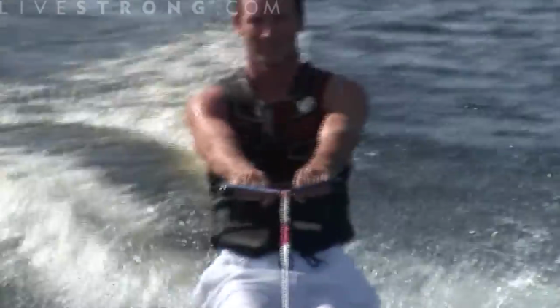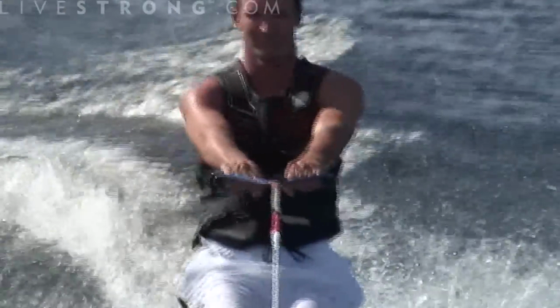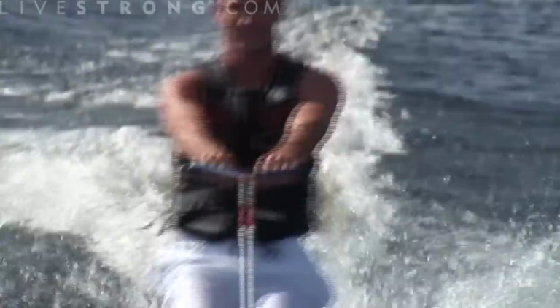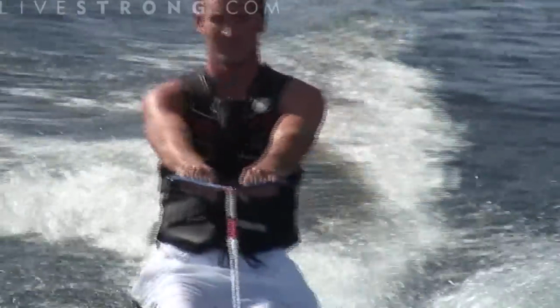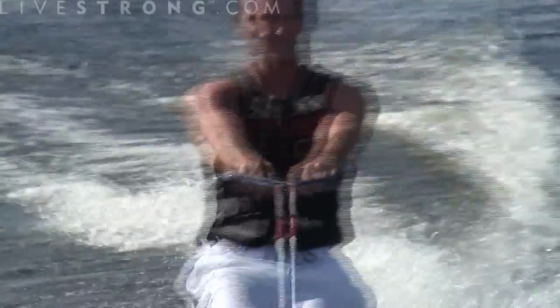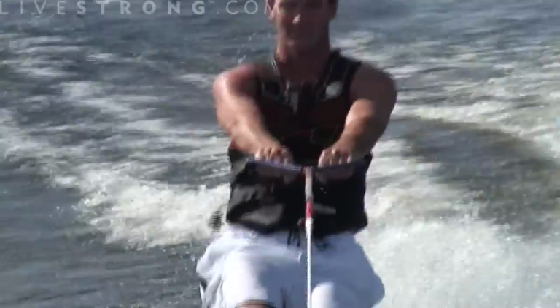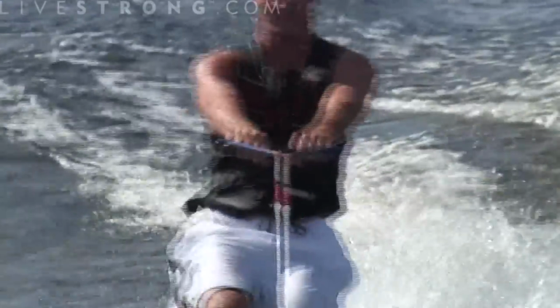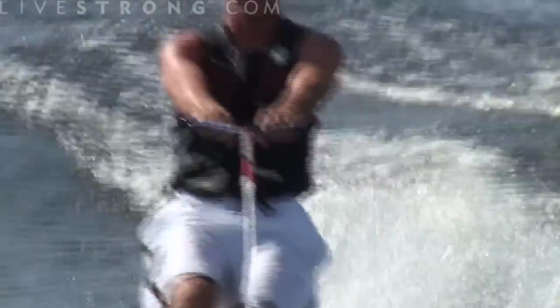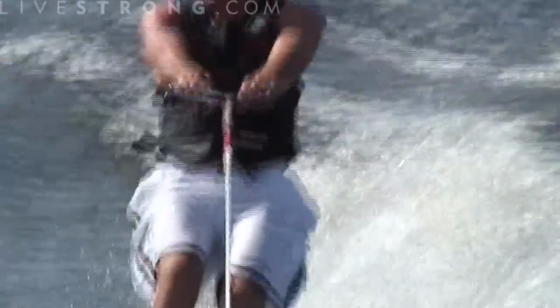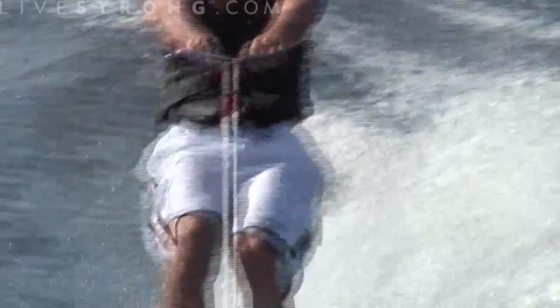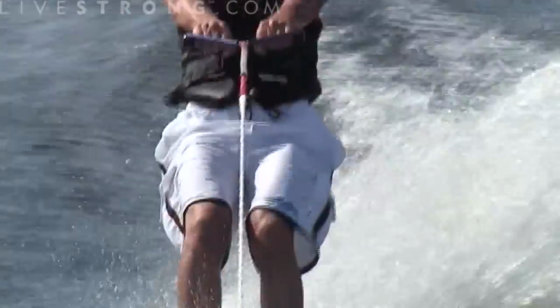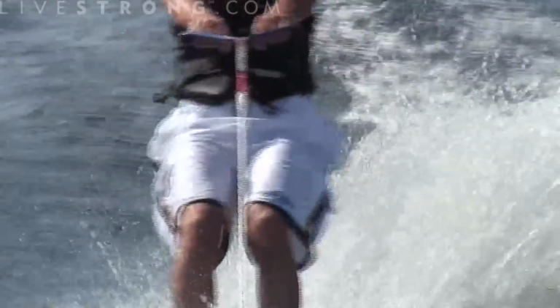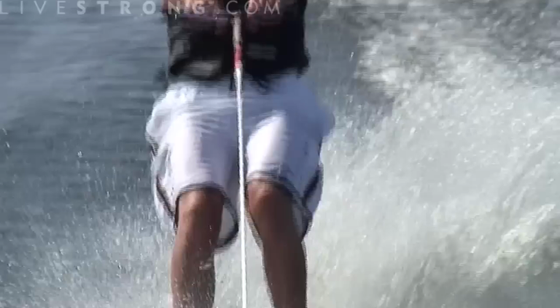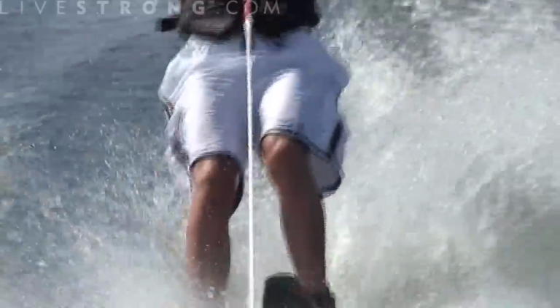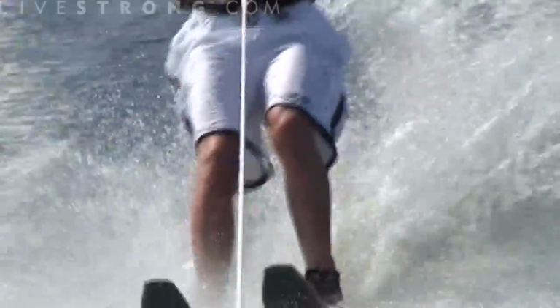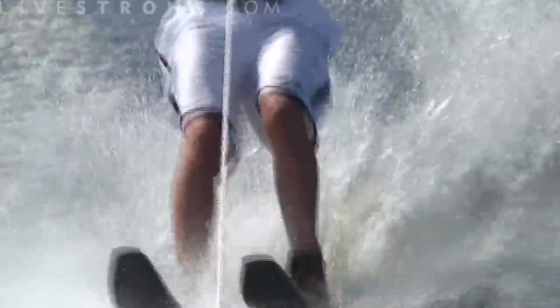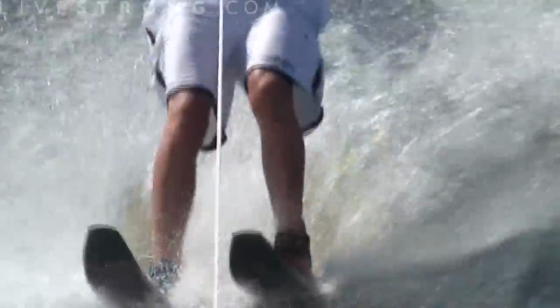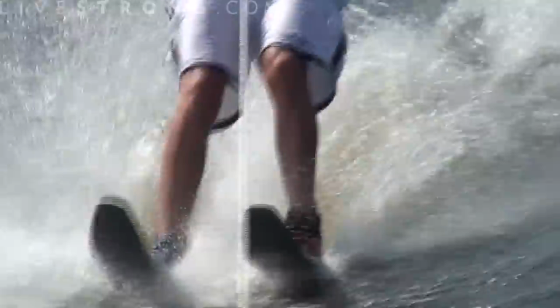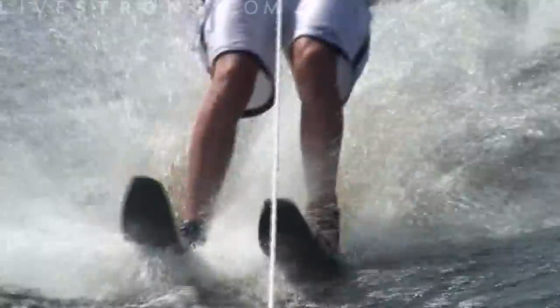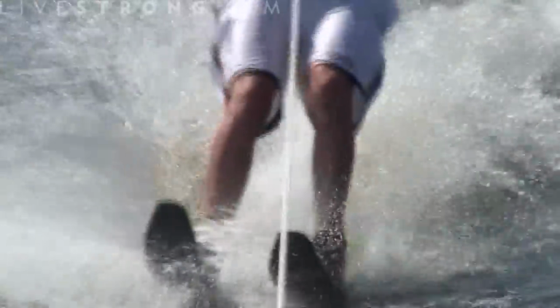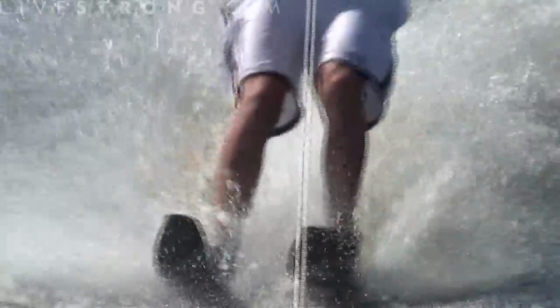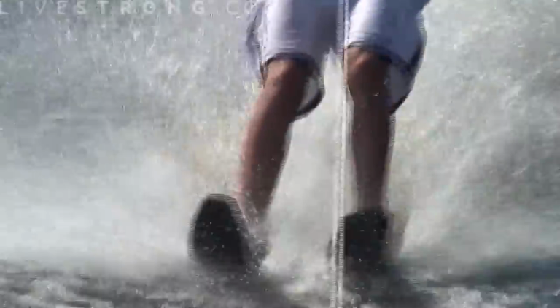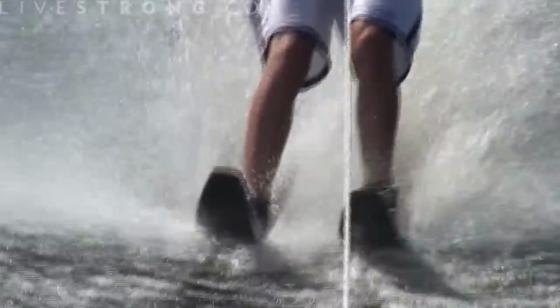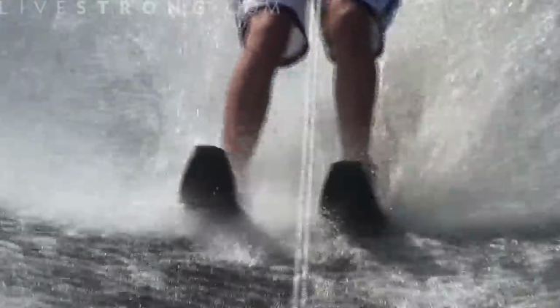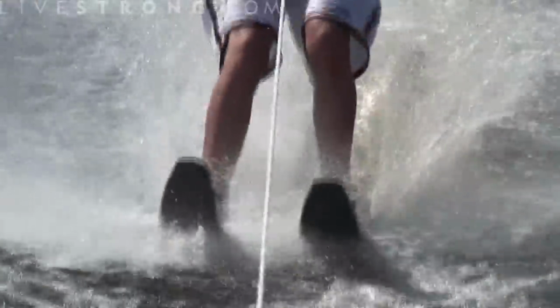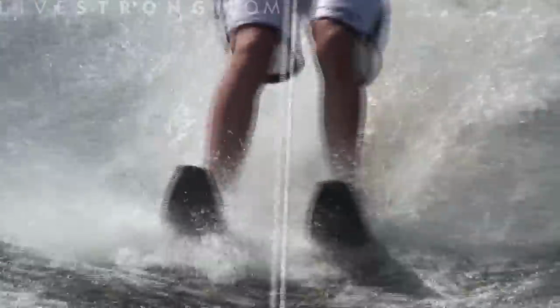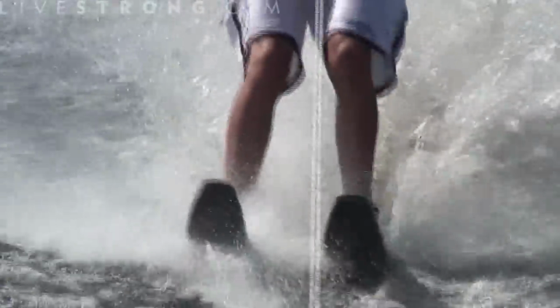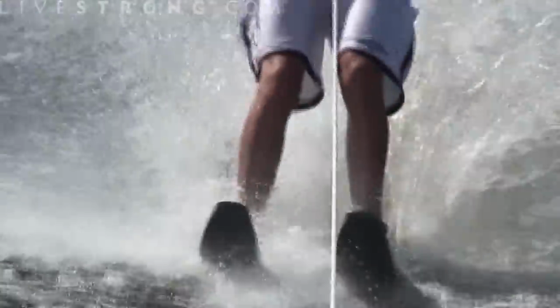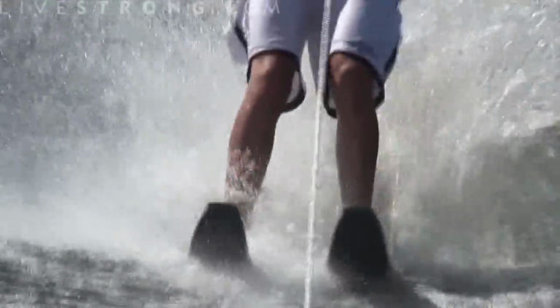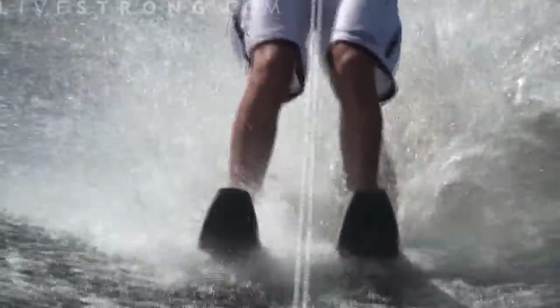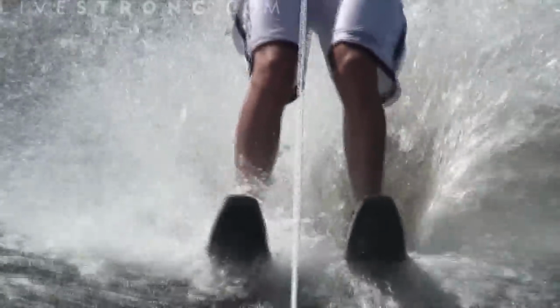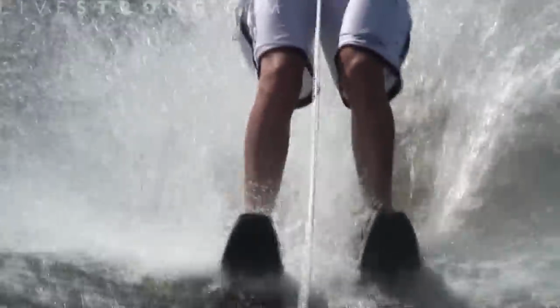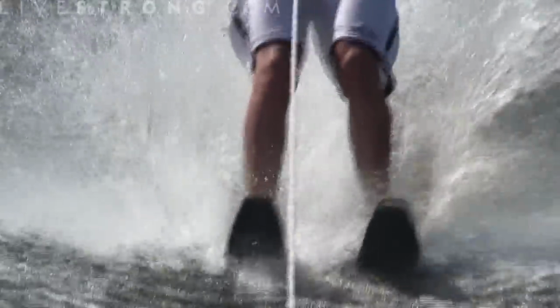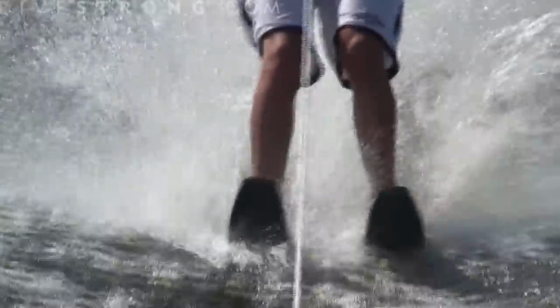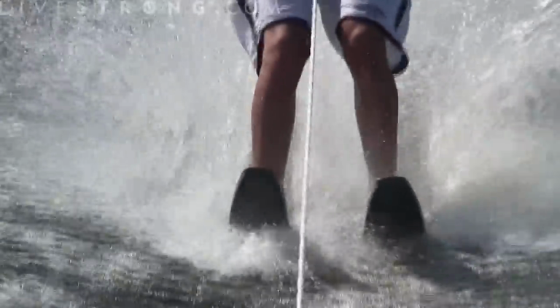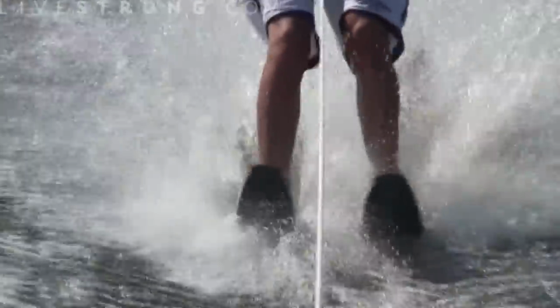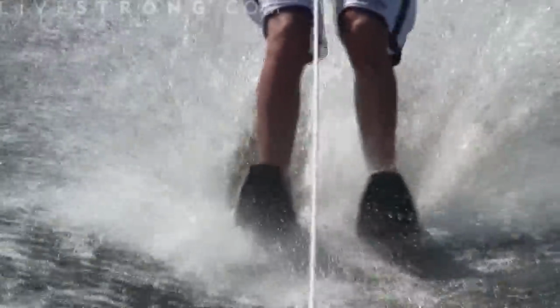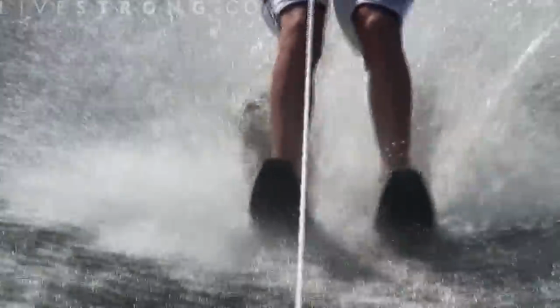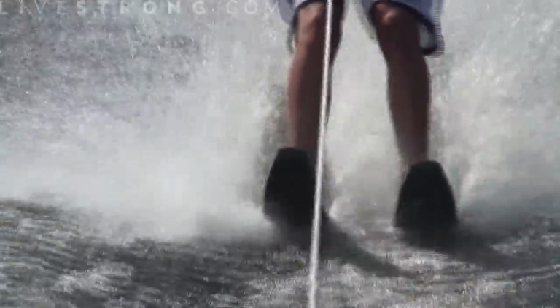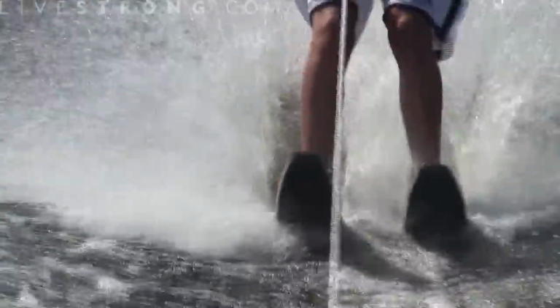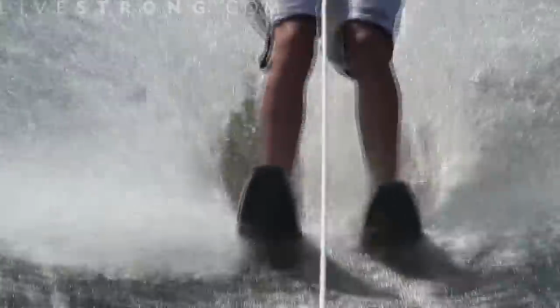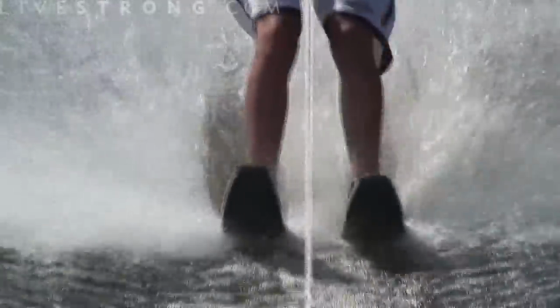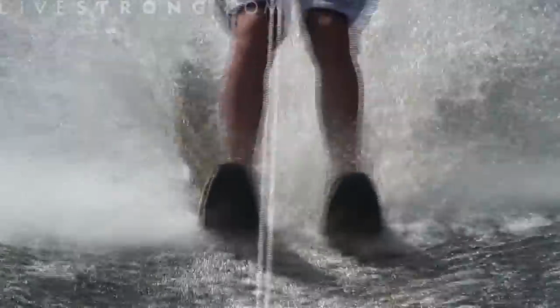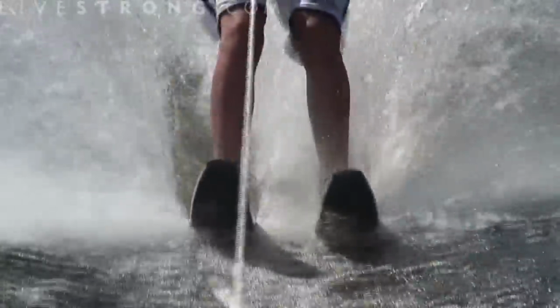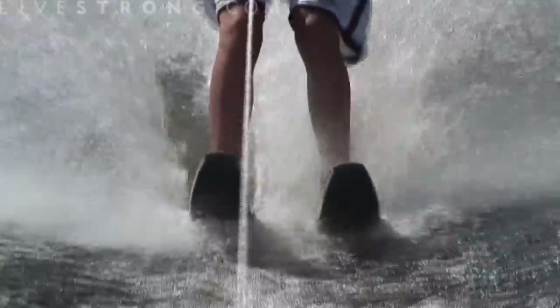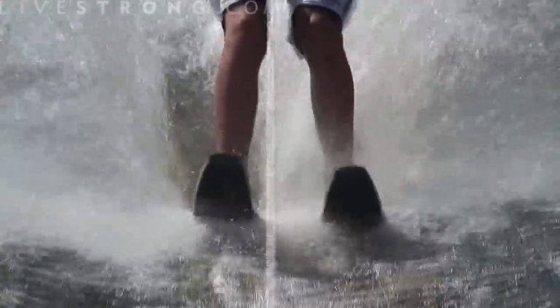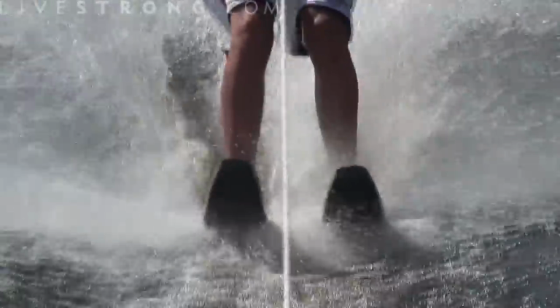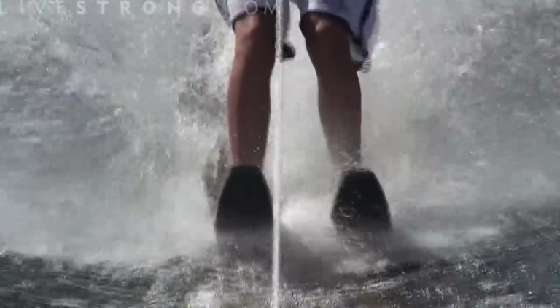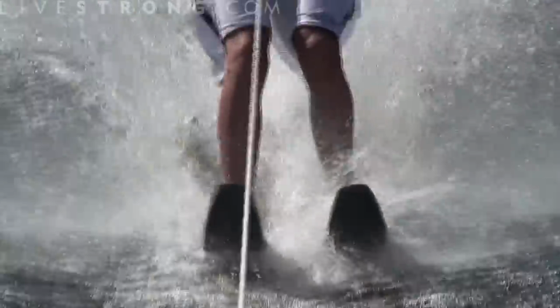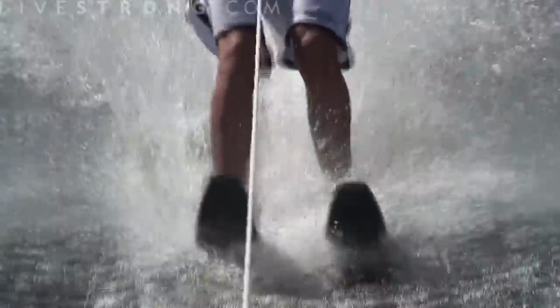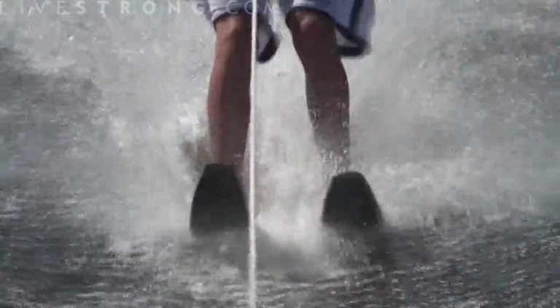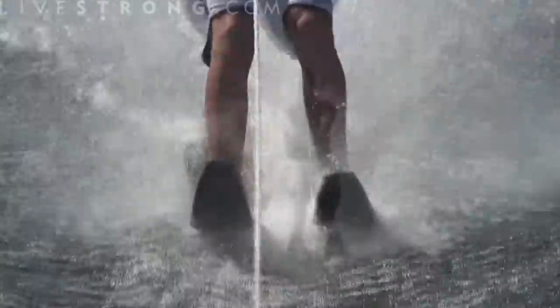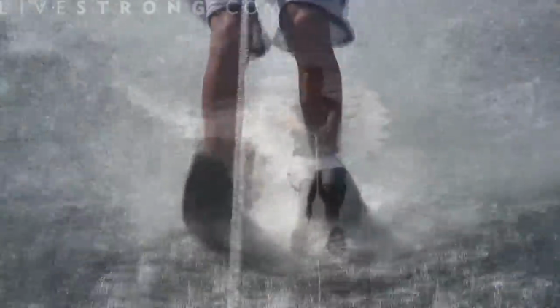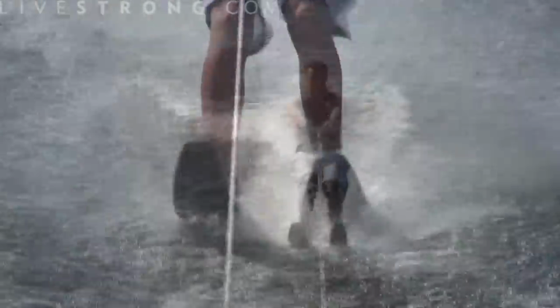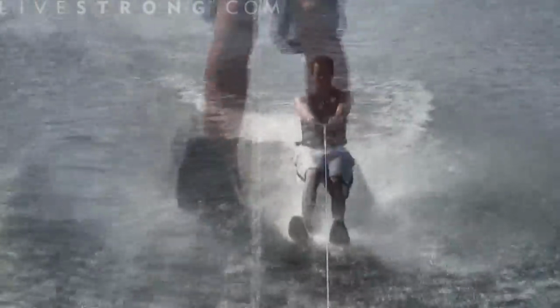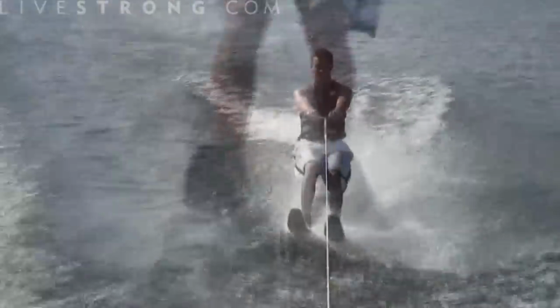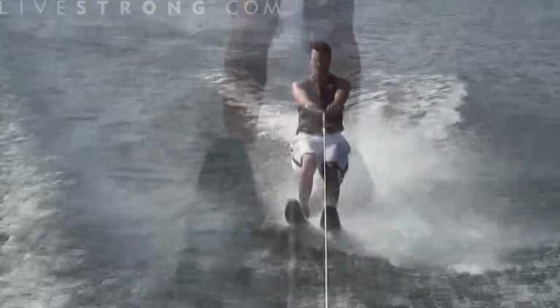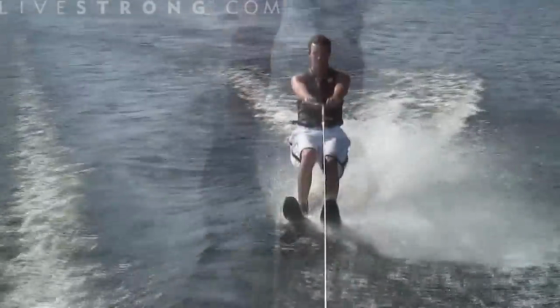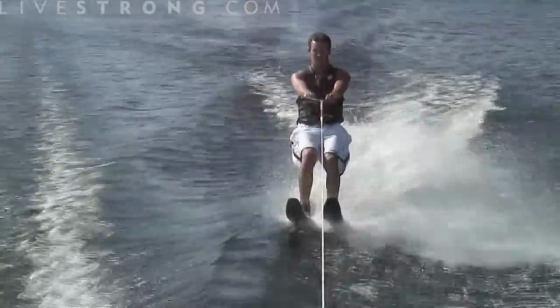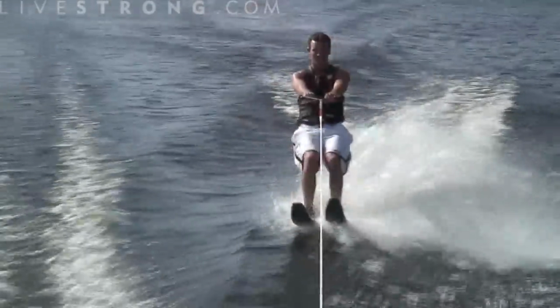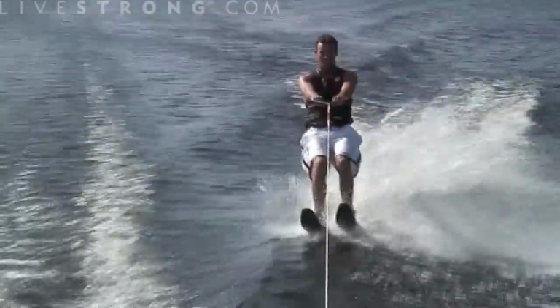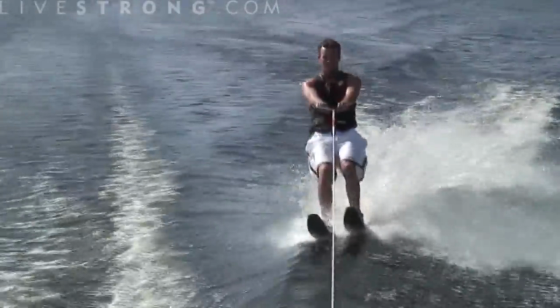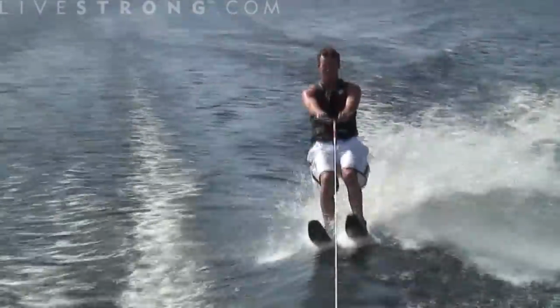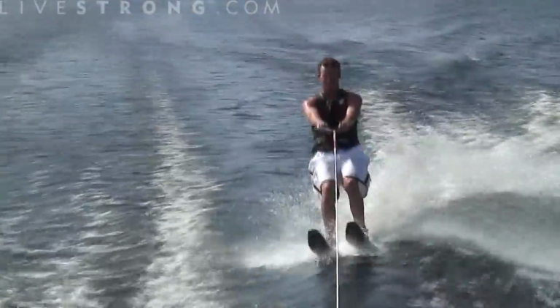Keep your arms nice and straight, knees nice and bent, looking at the boat — throw a smile in there just for fun.